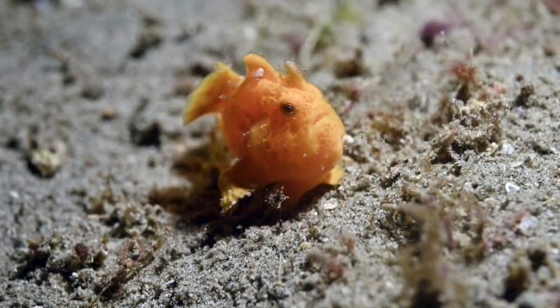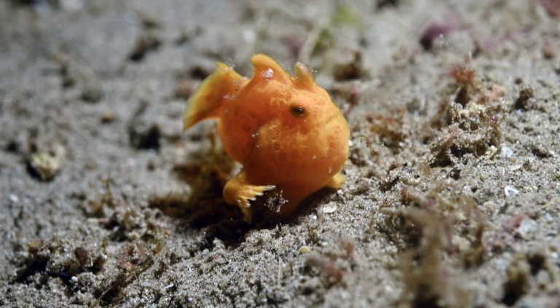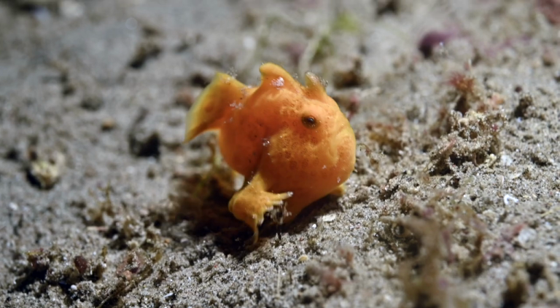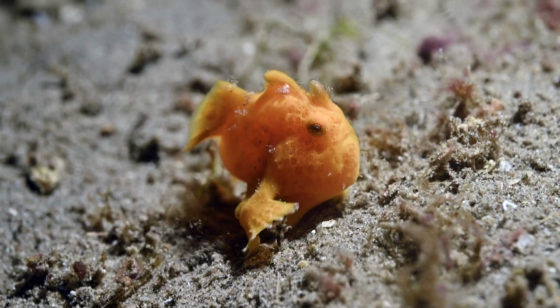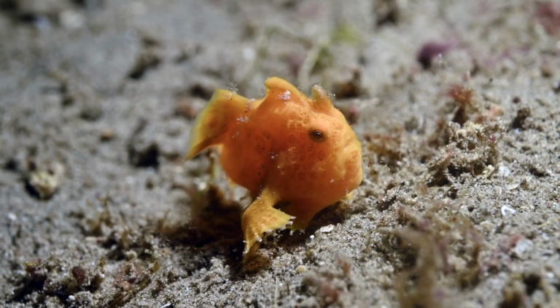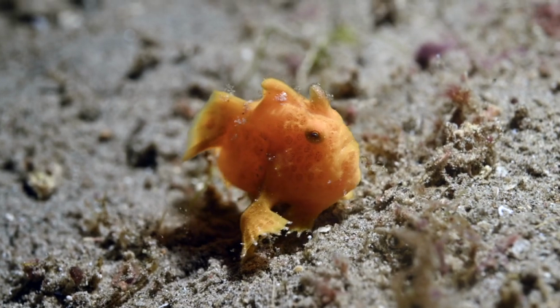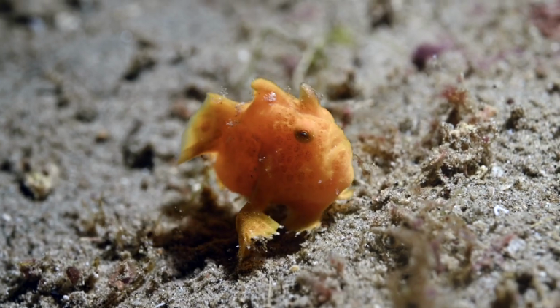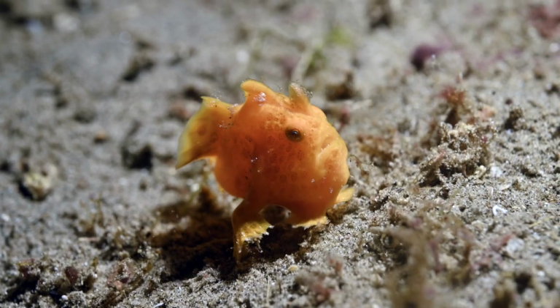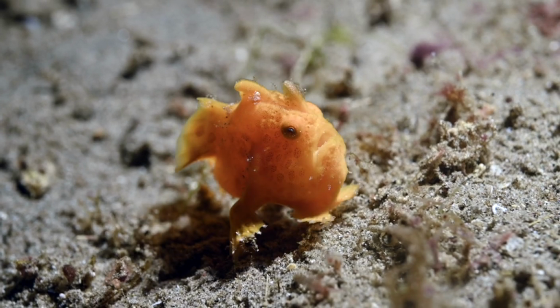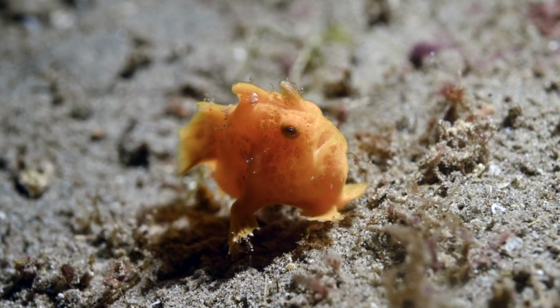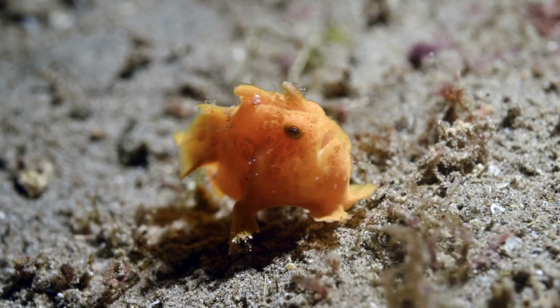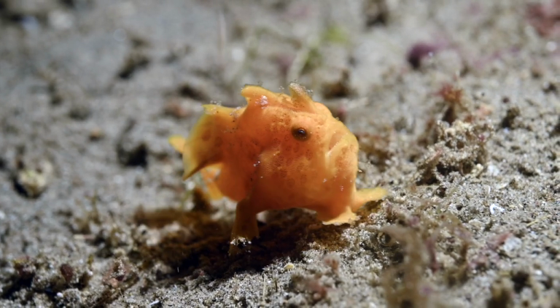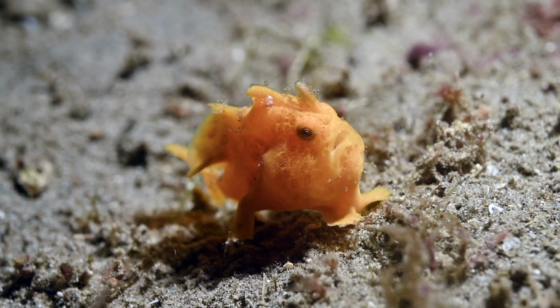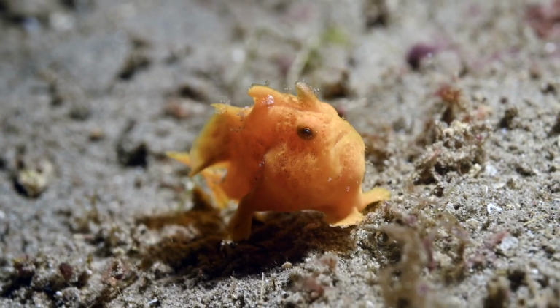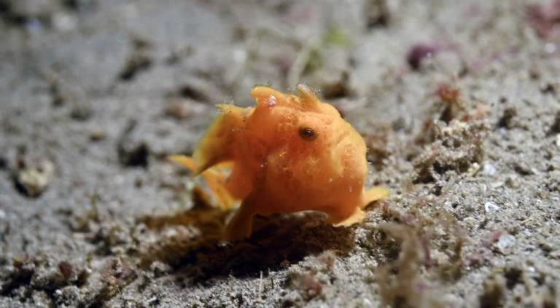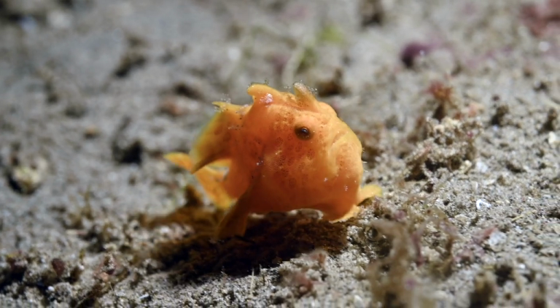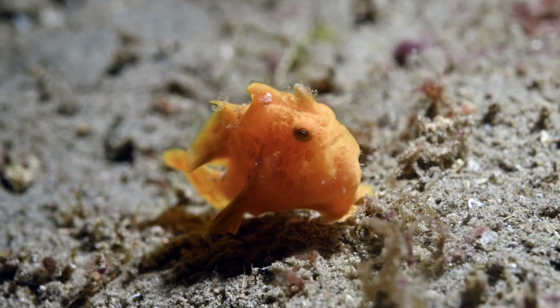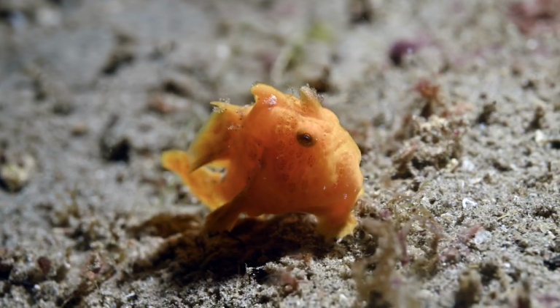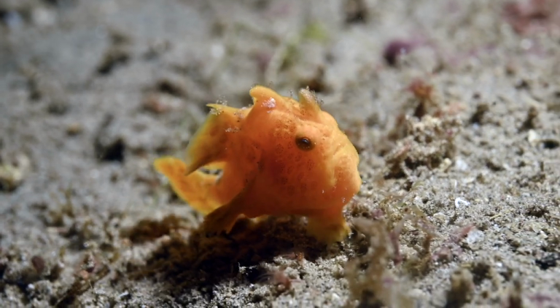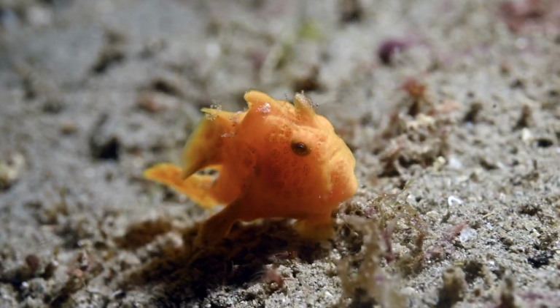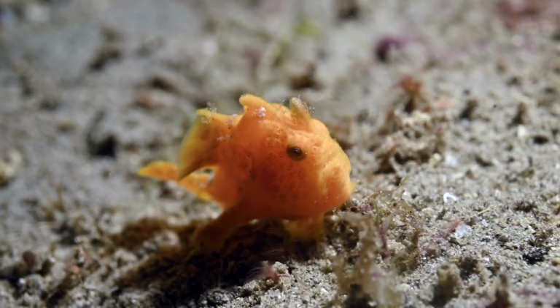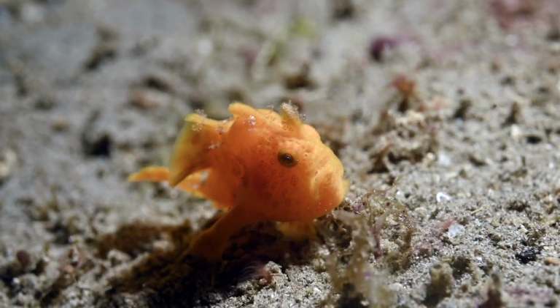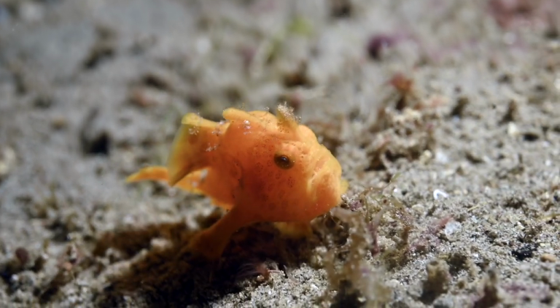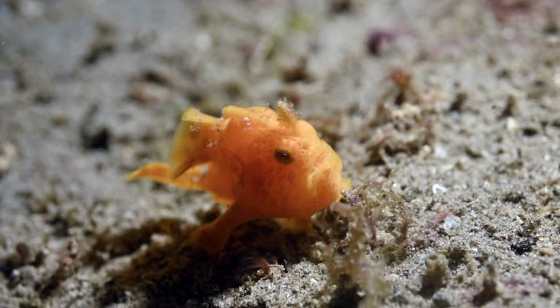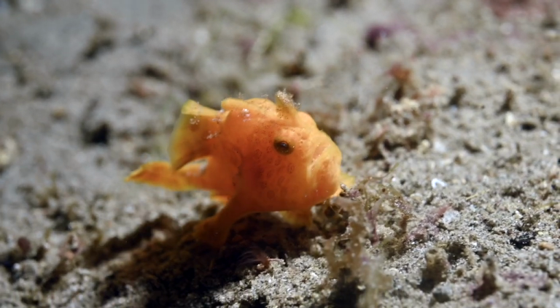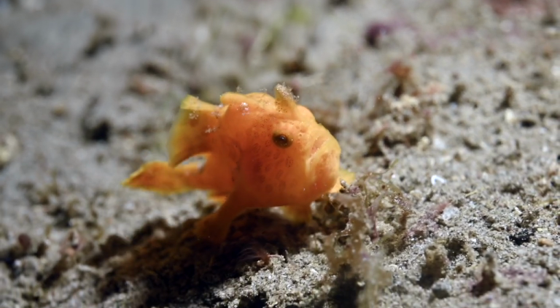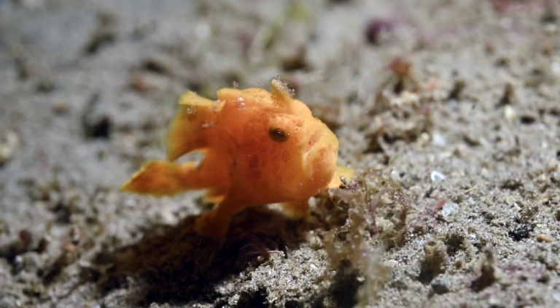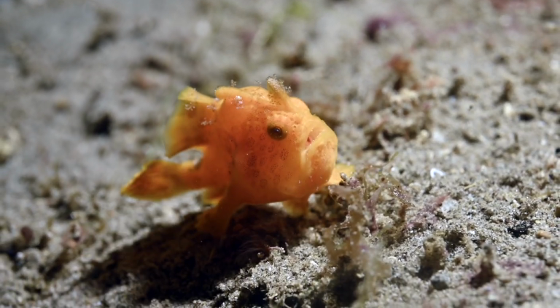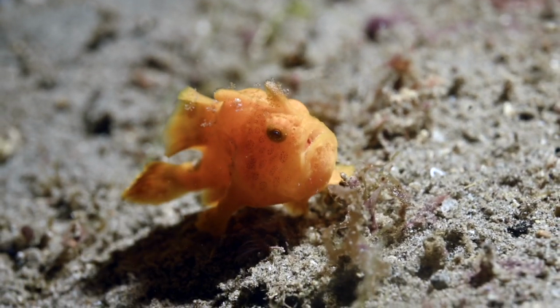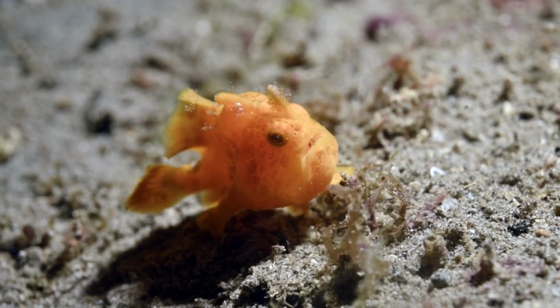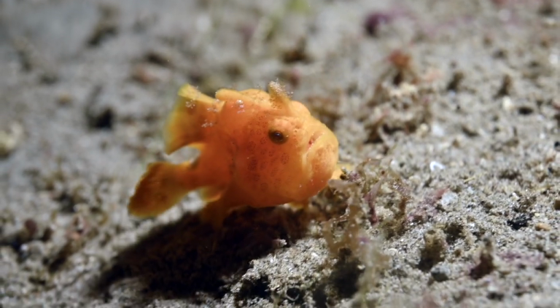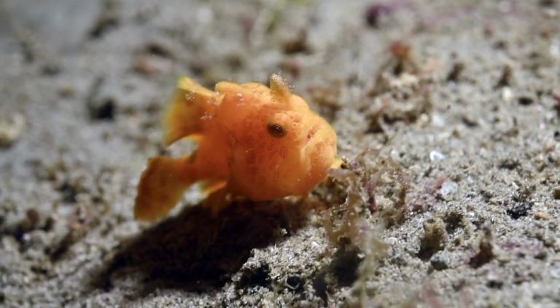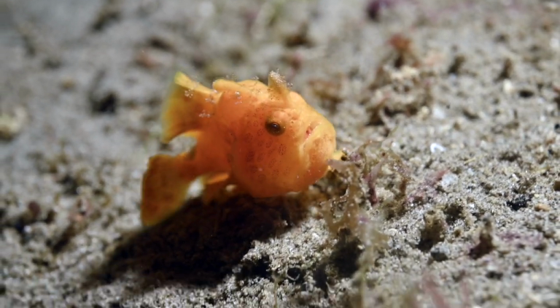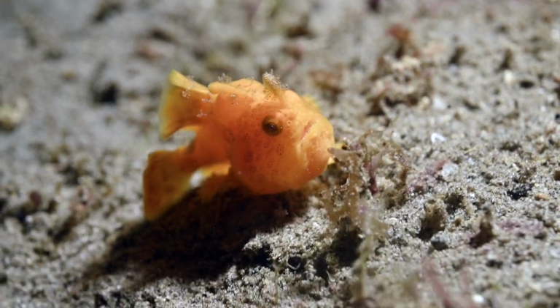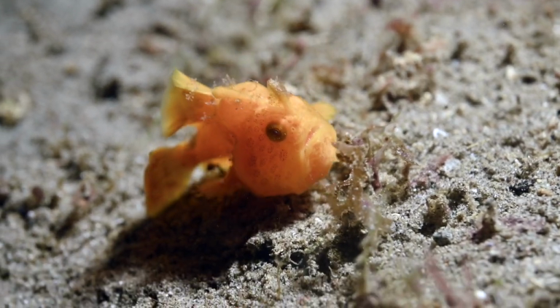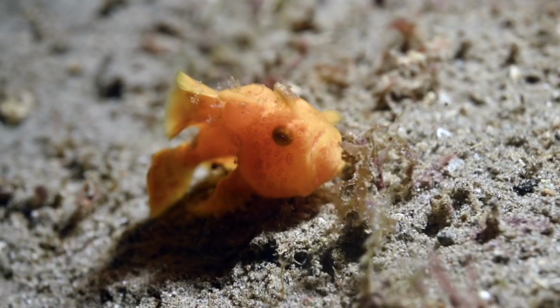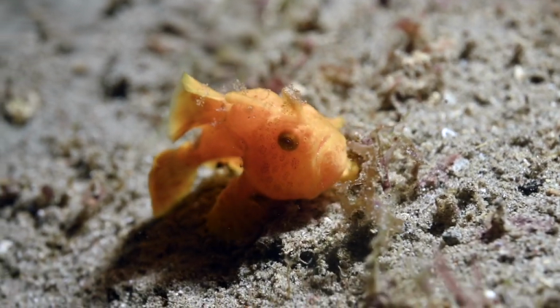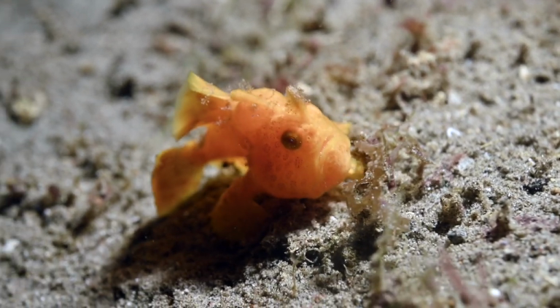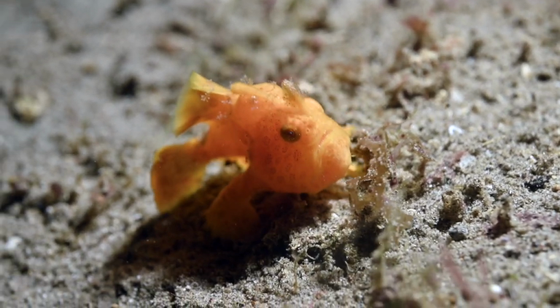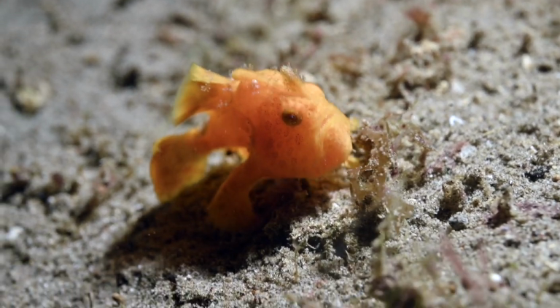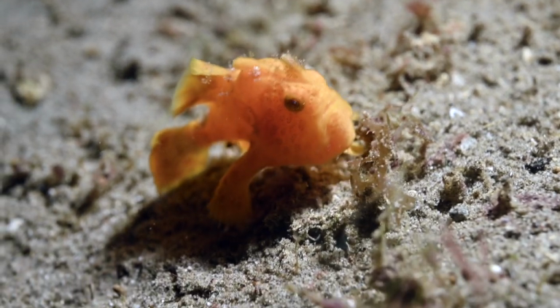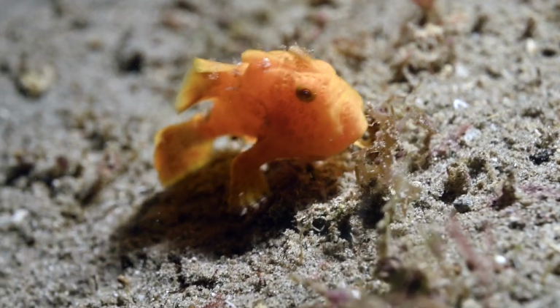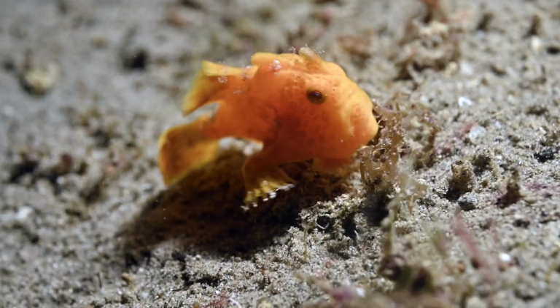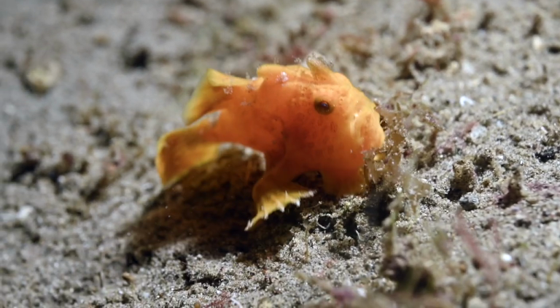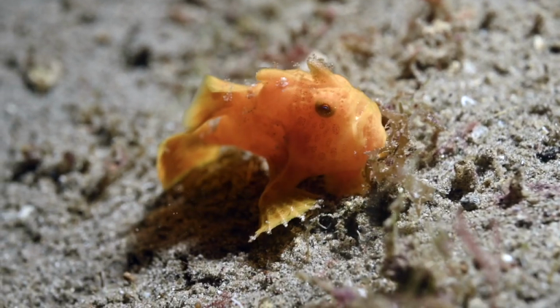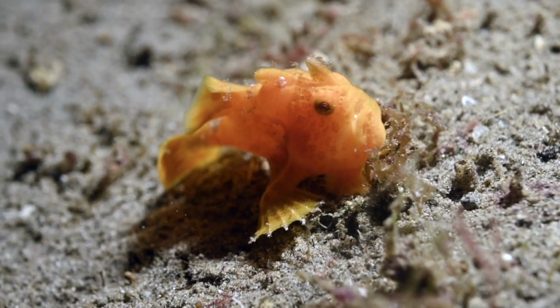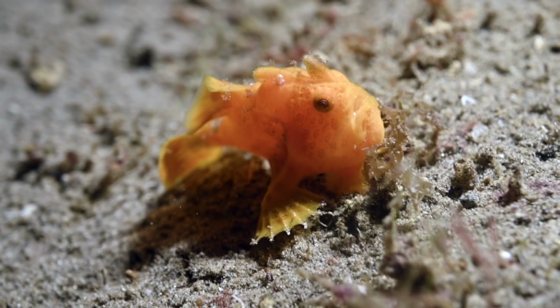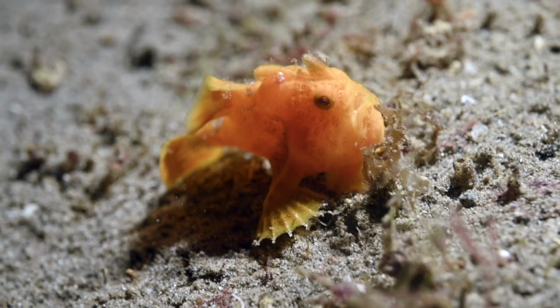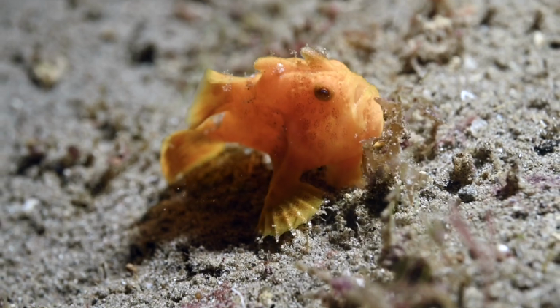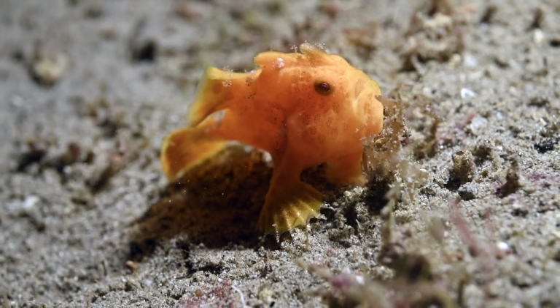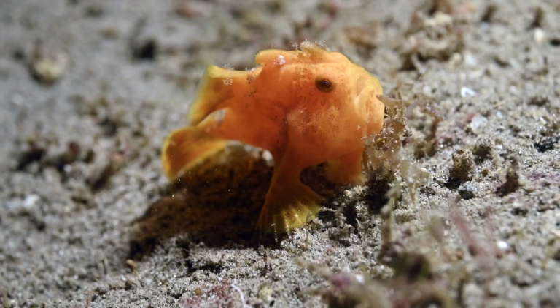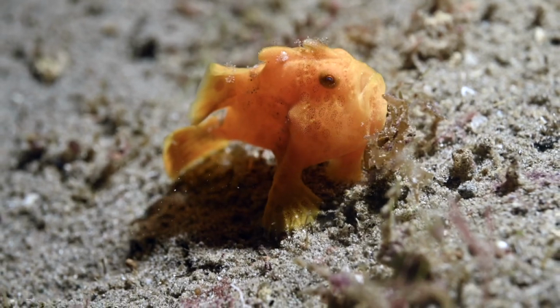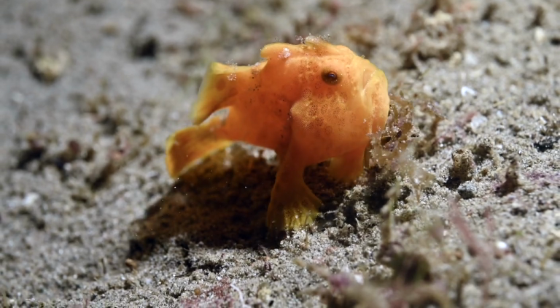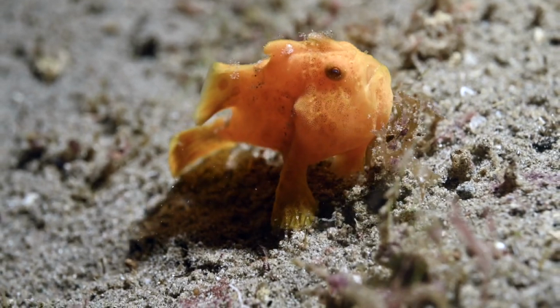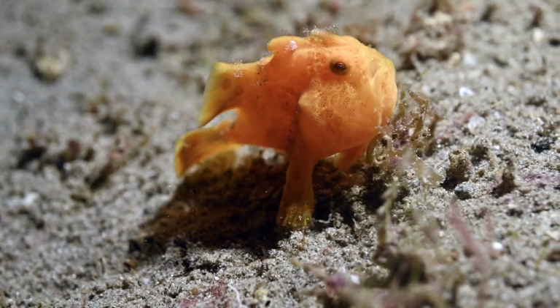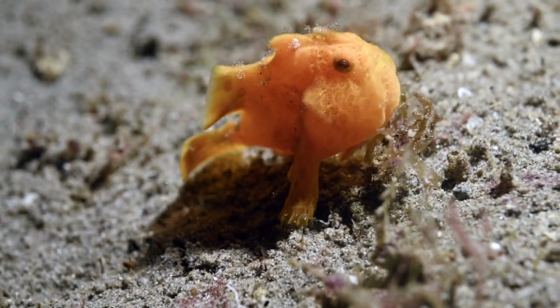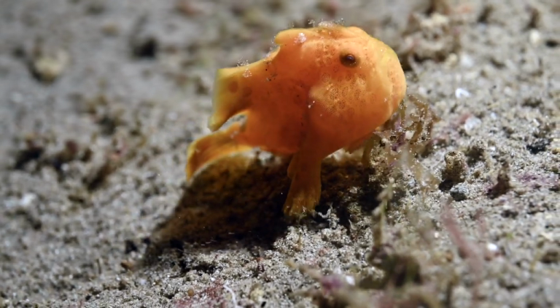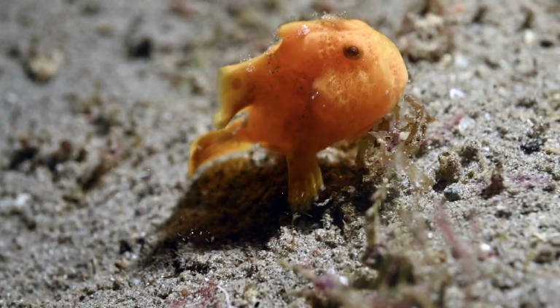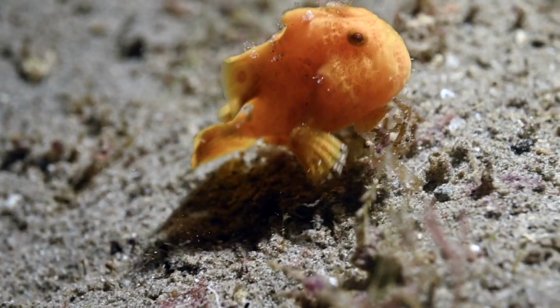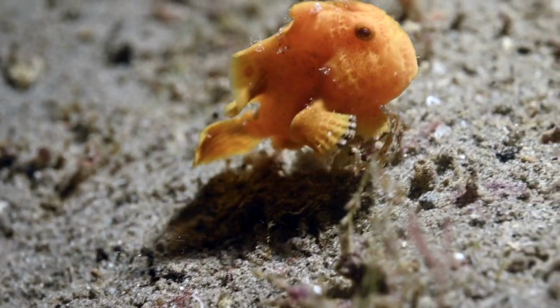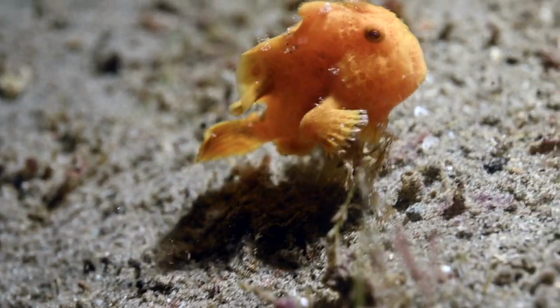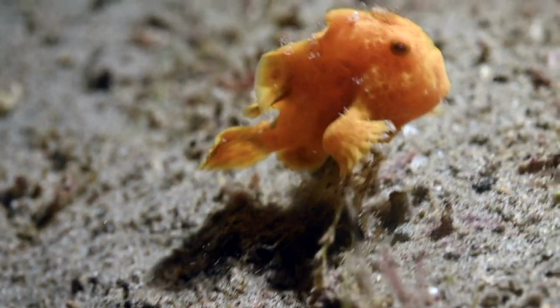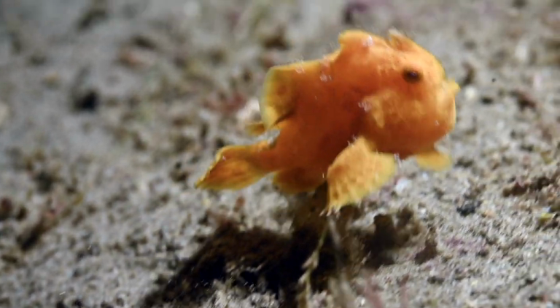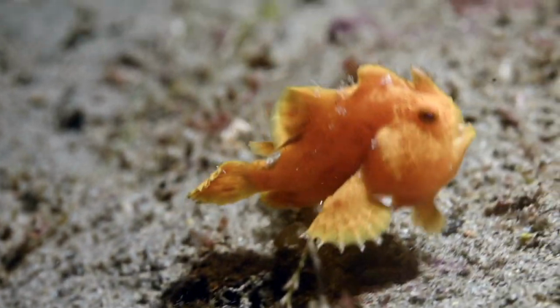The frogfish are carnivores. They eat fish, crustaceans and other frogfish, including their own species.